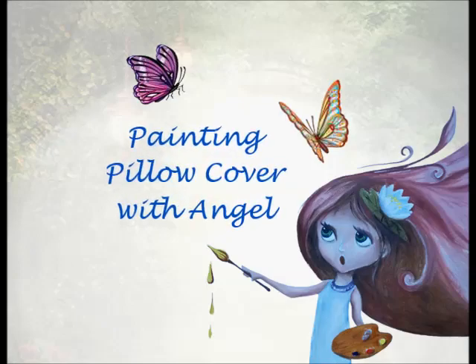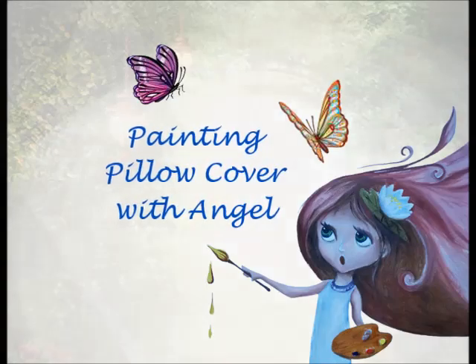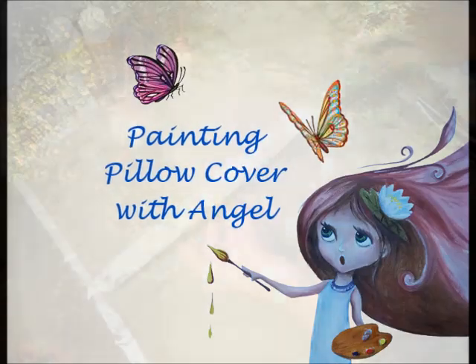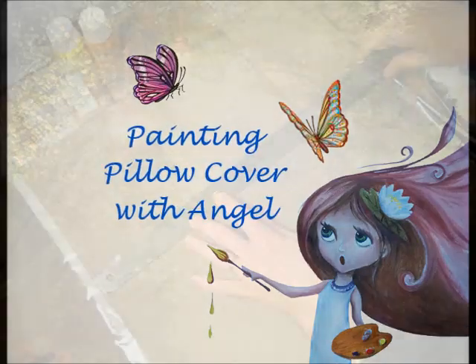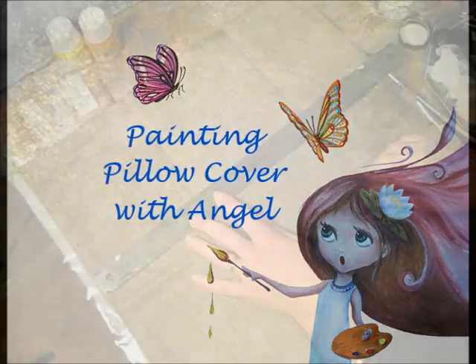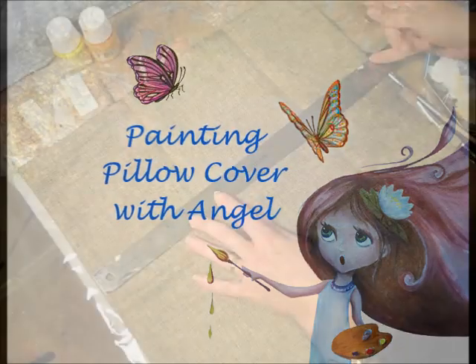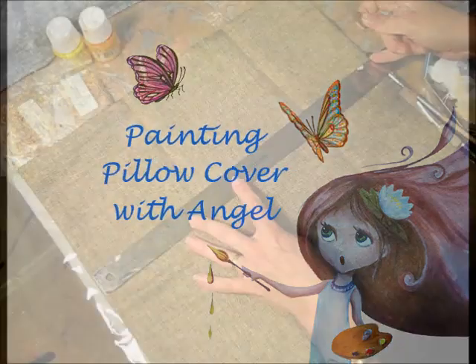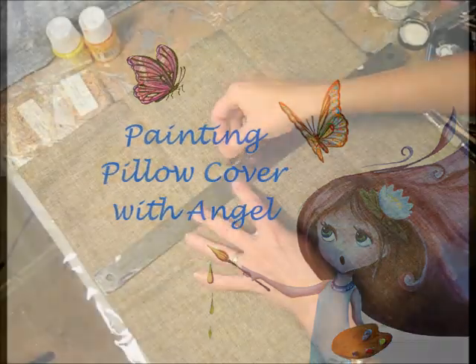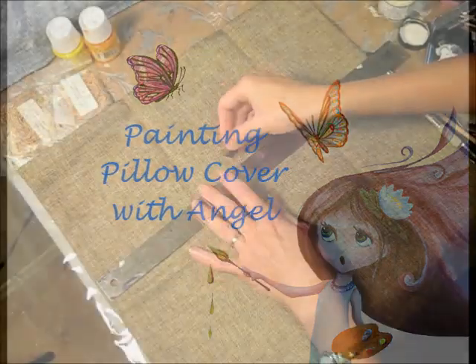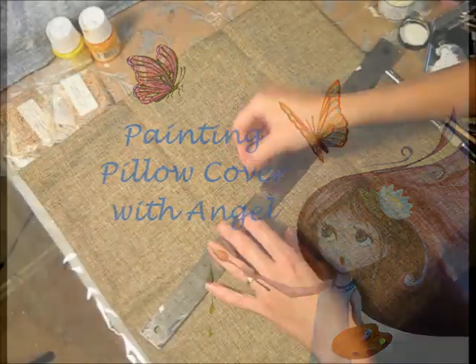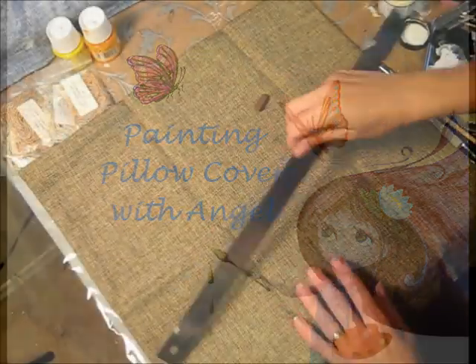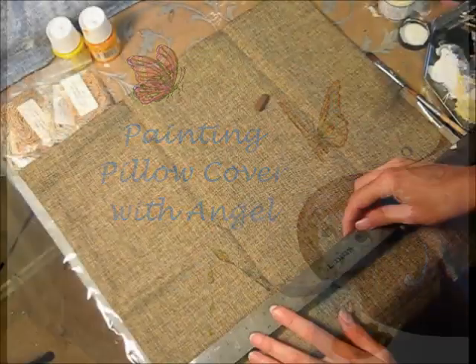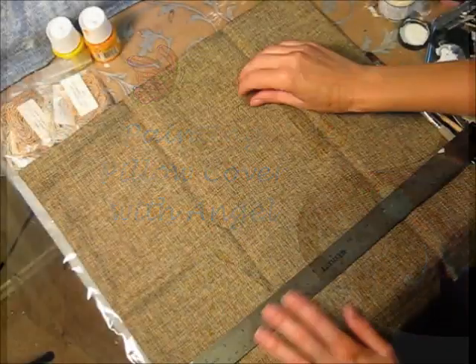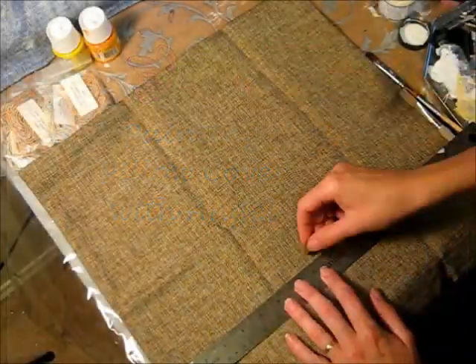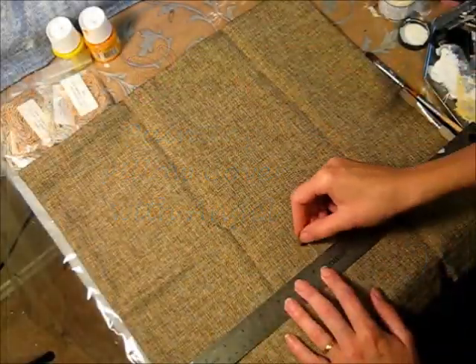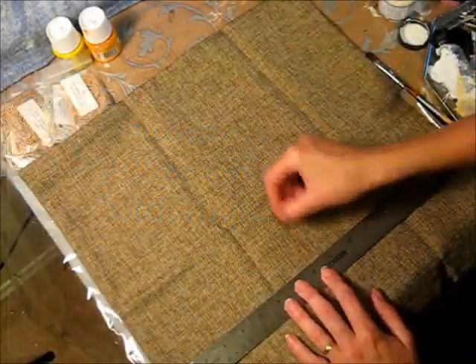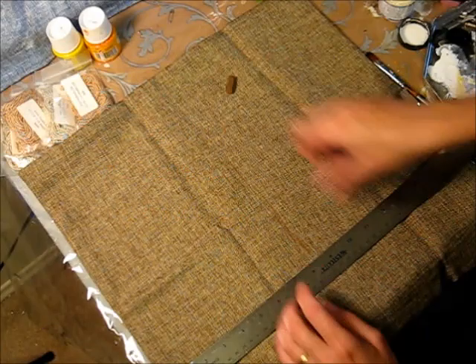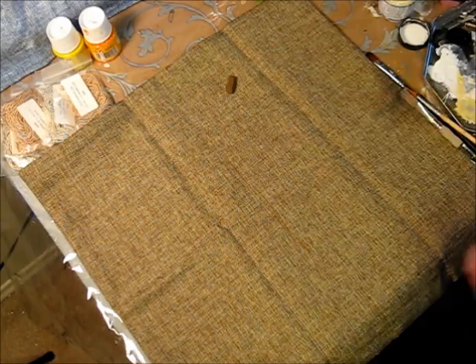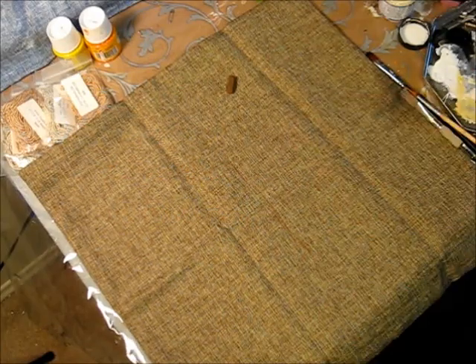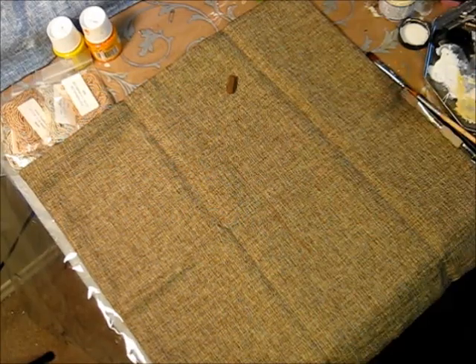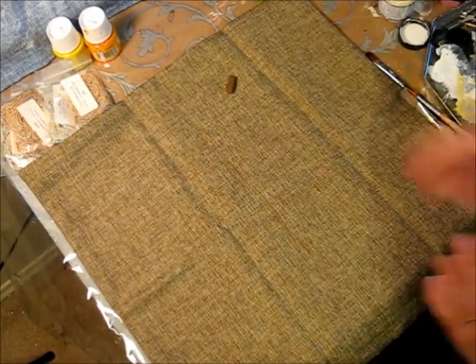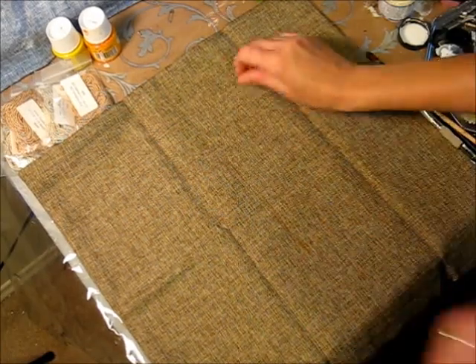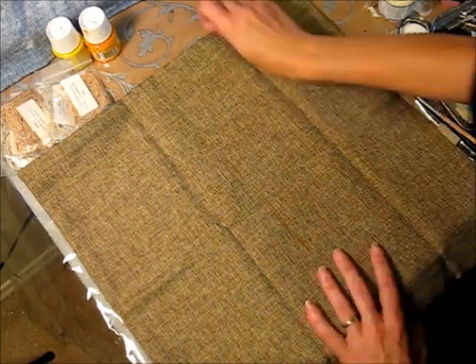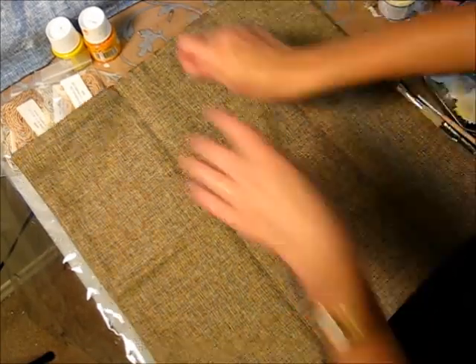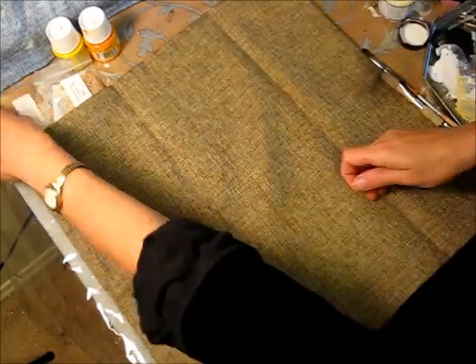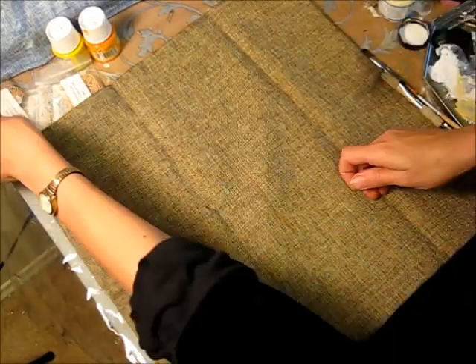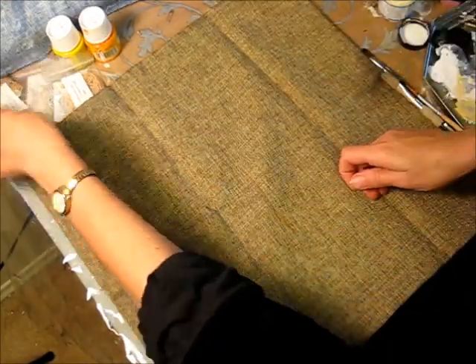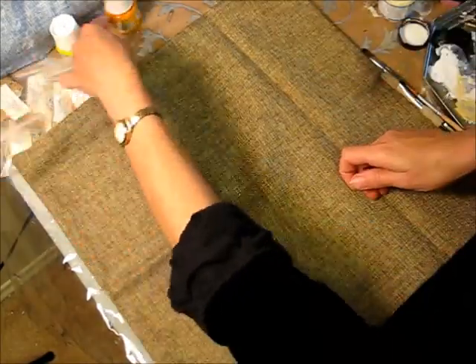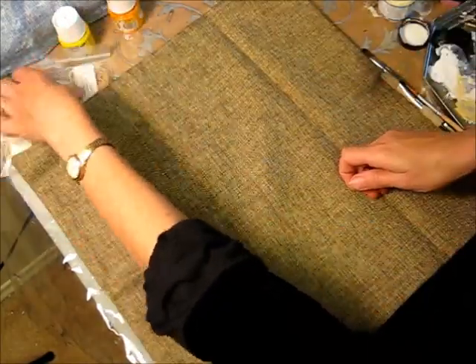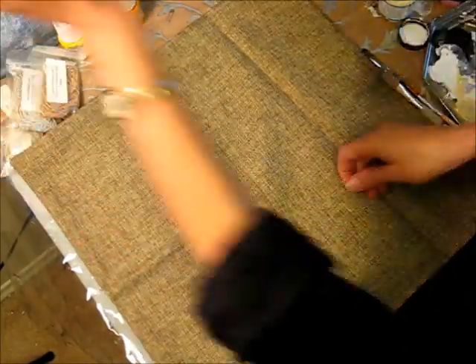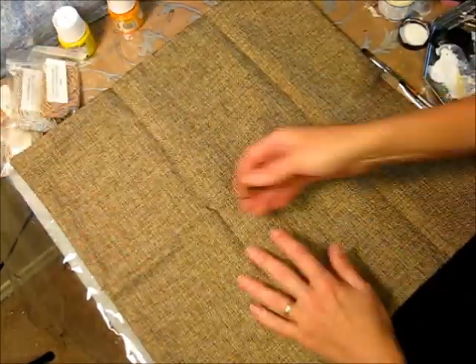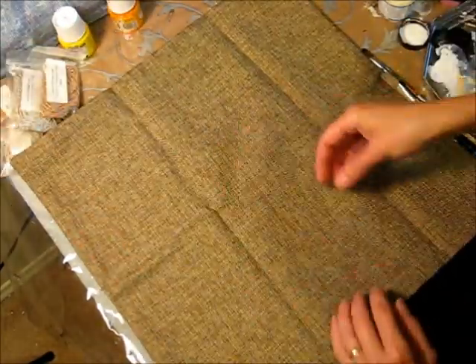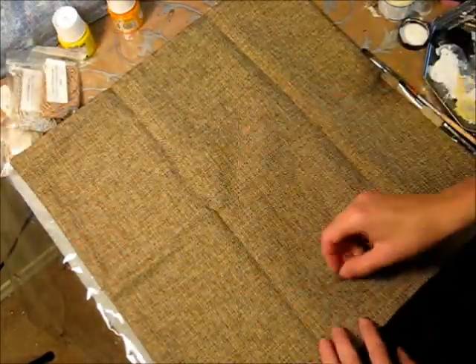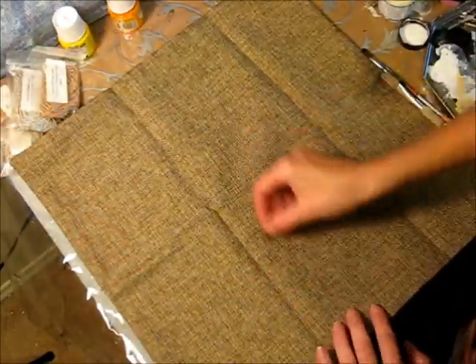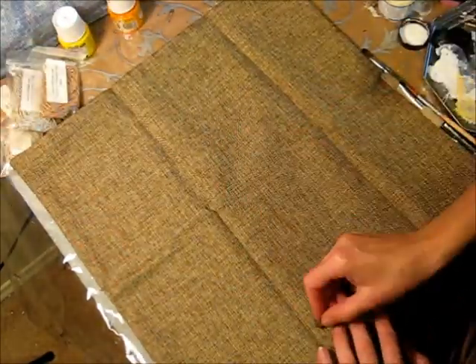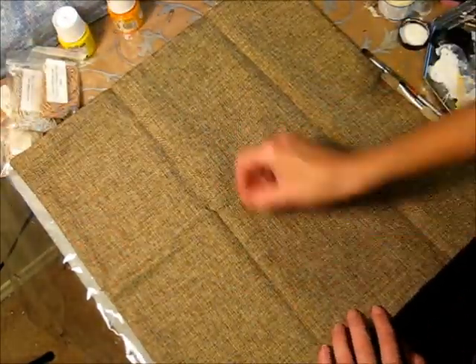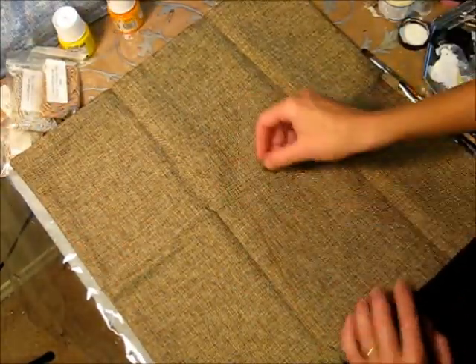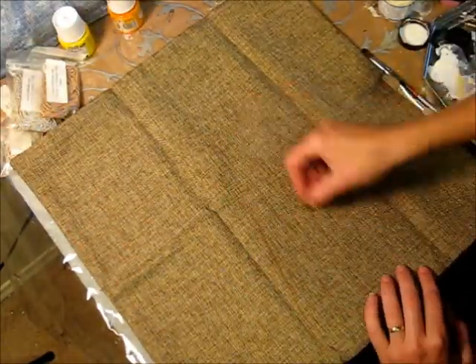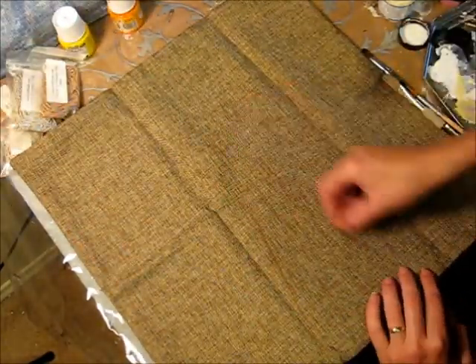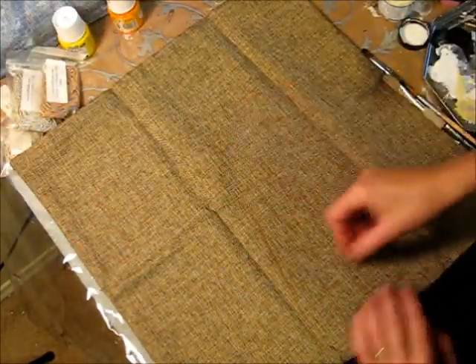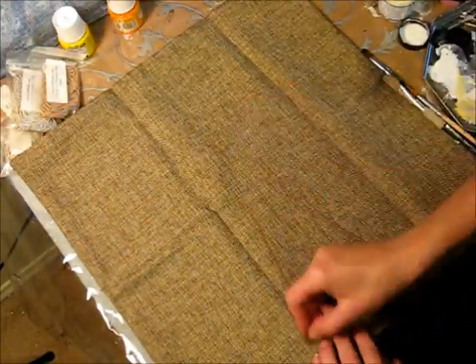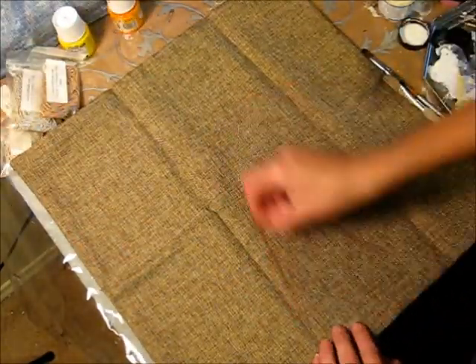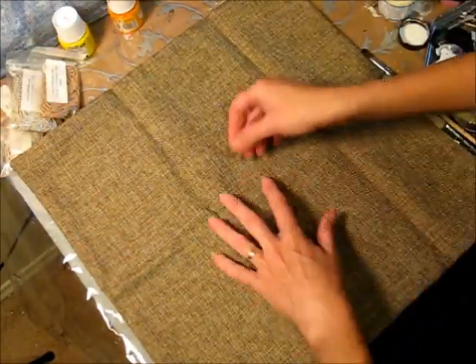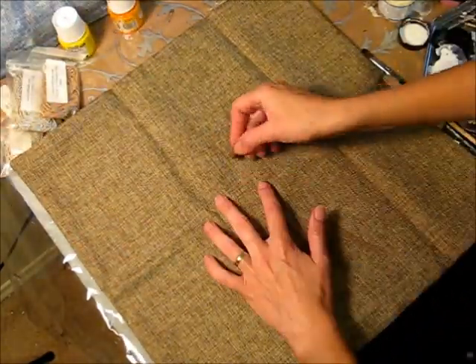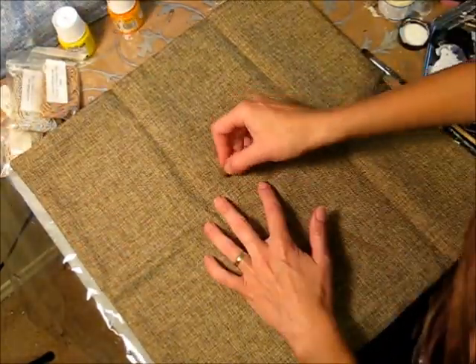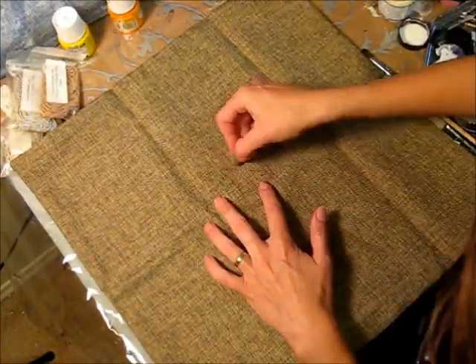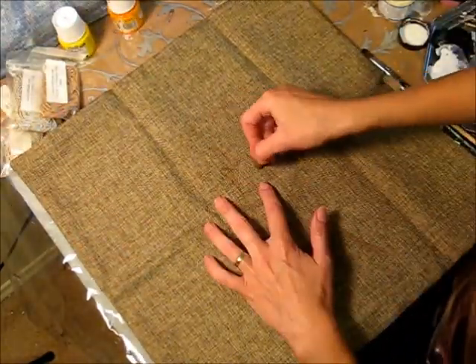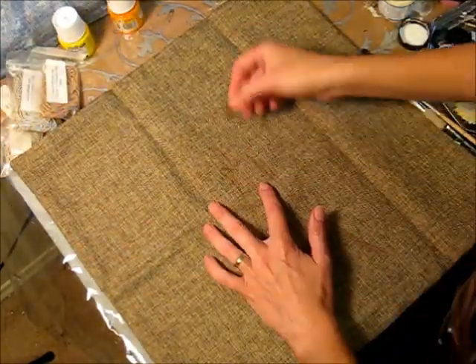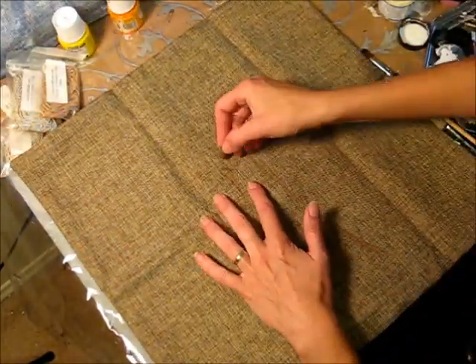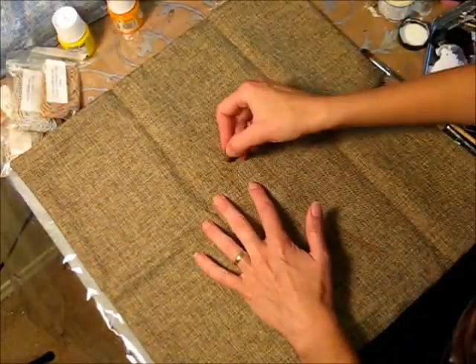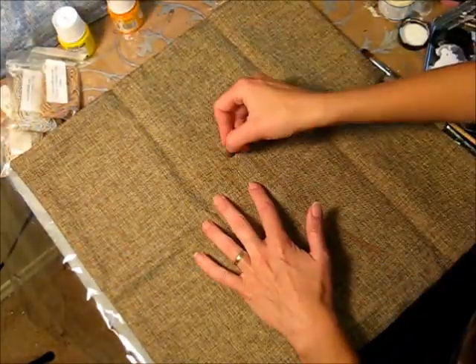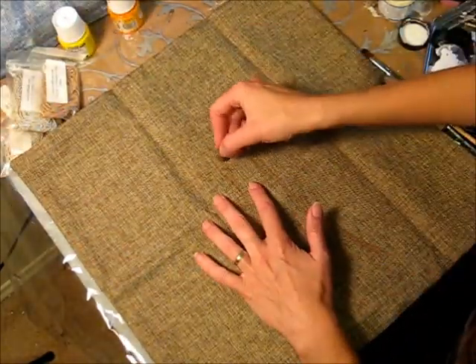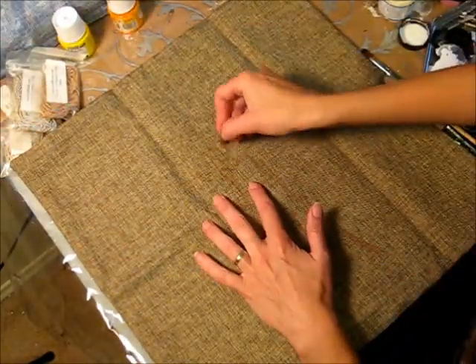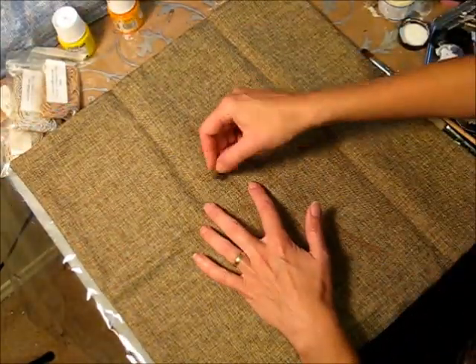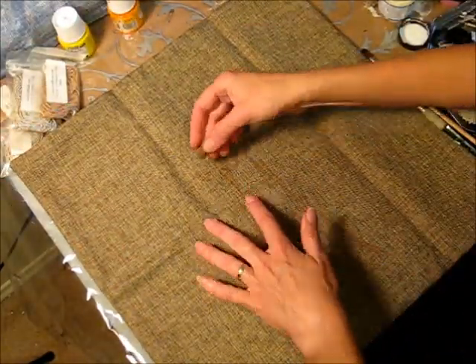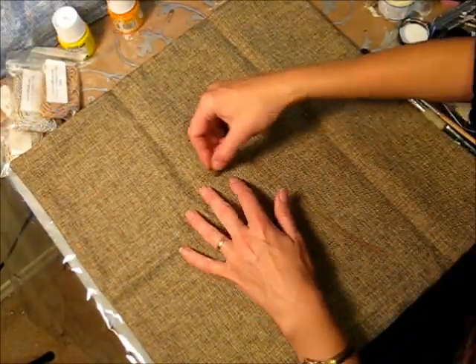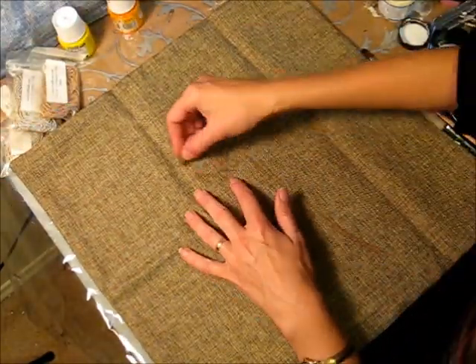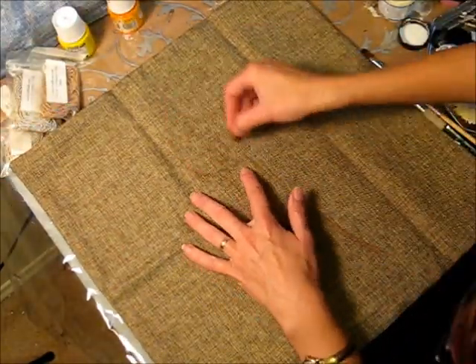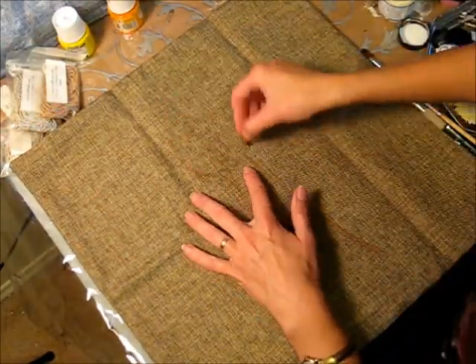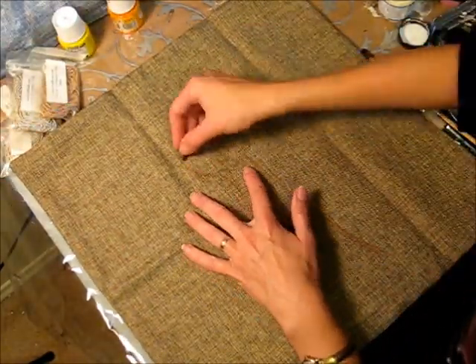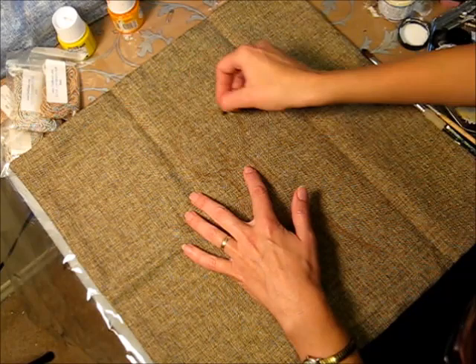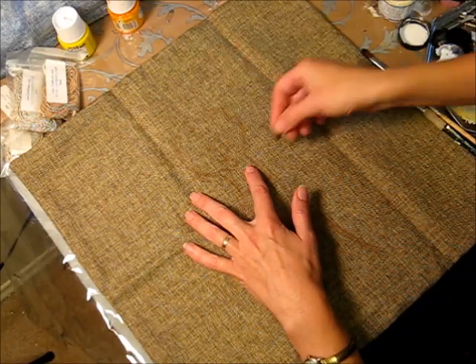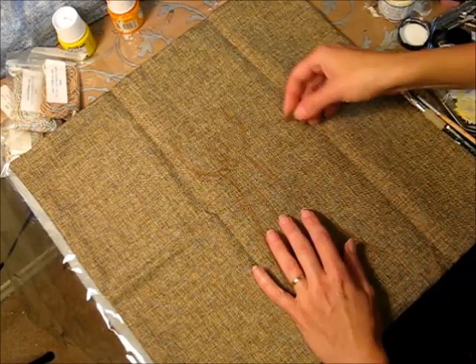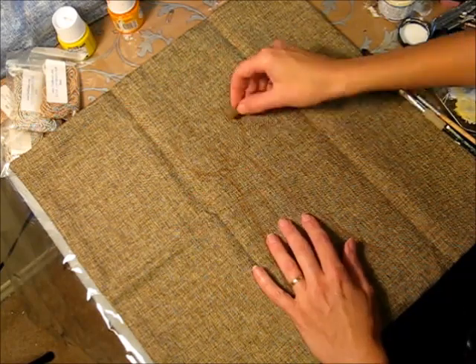Hello everyone! In this video you will see an easy process of painting a pillow cover with an angel.